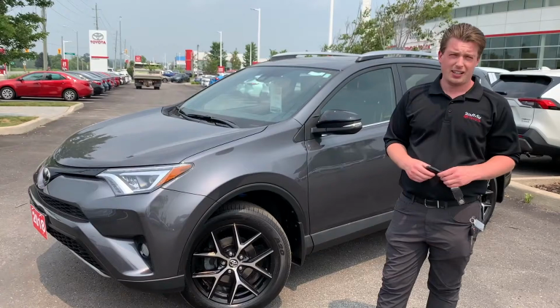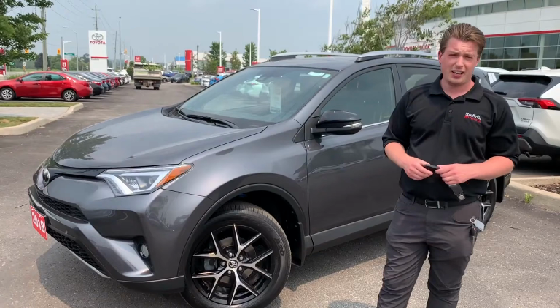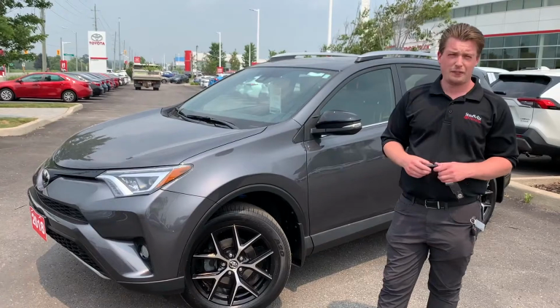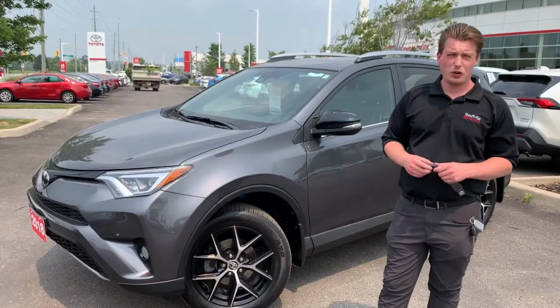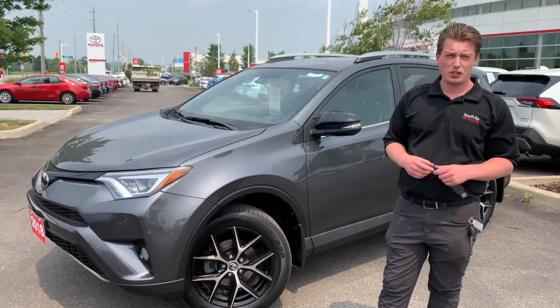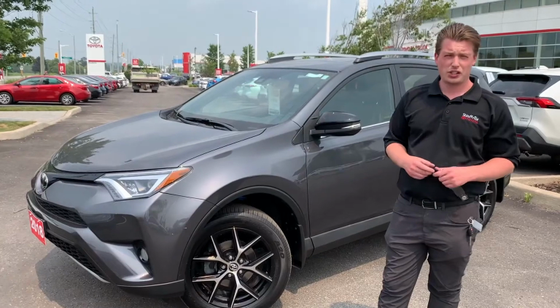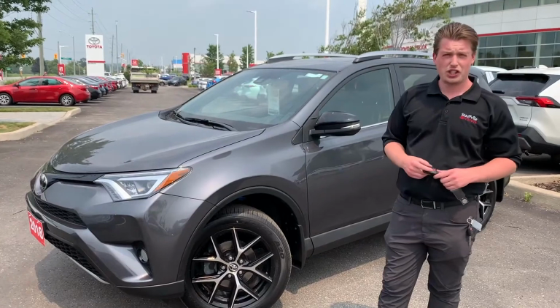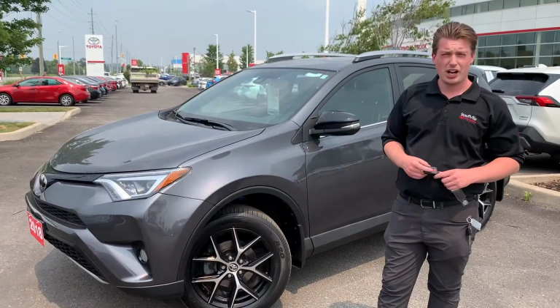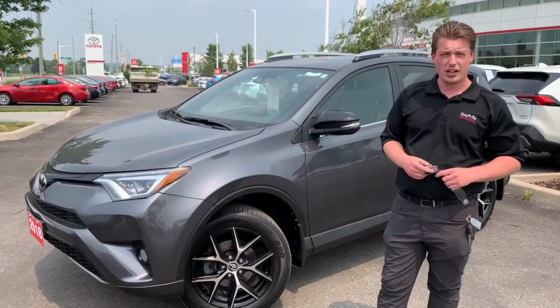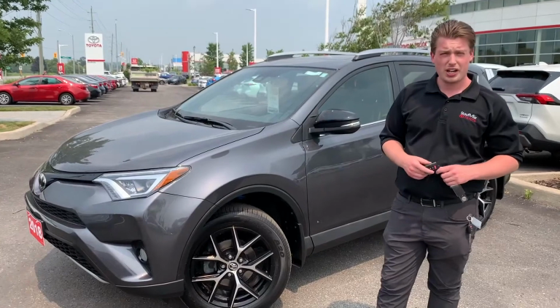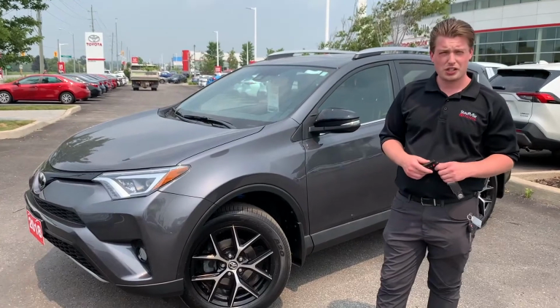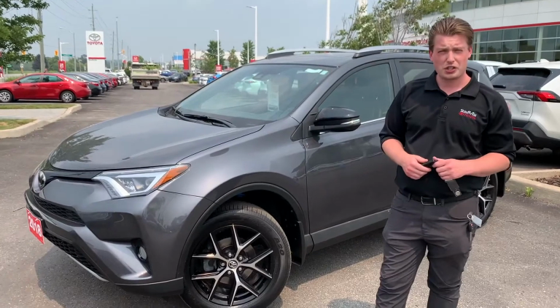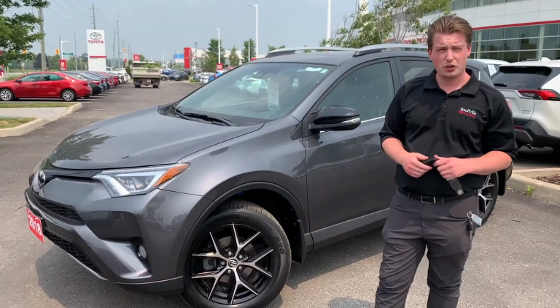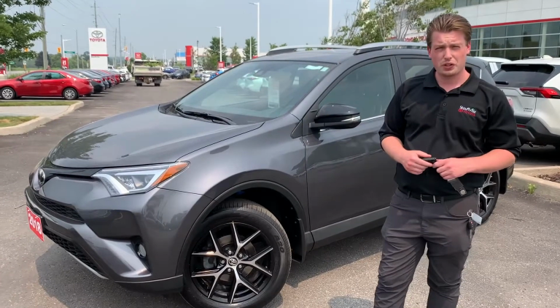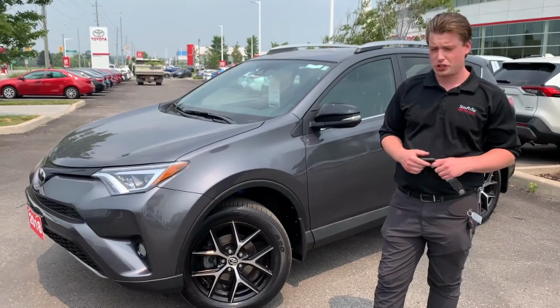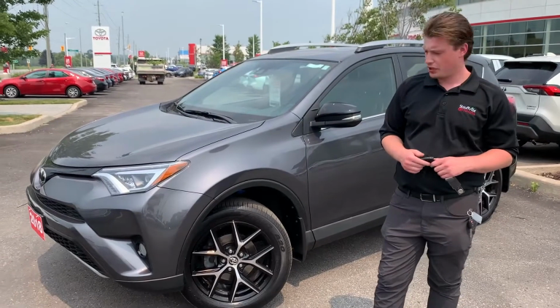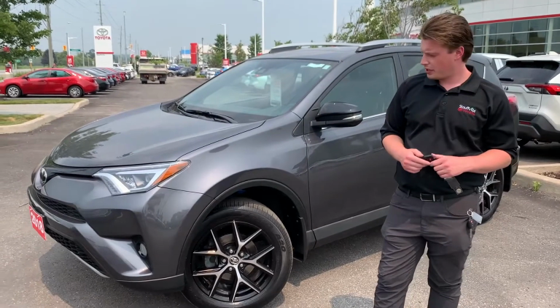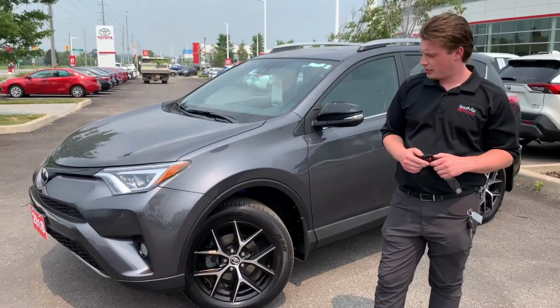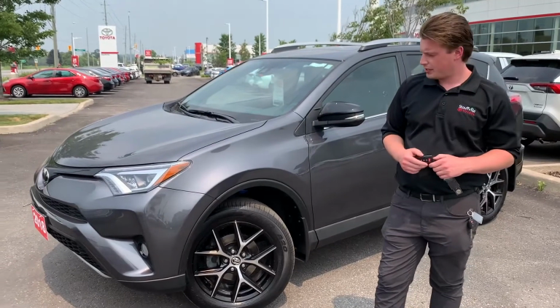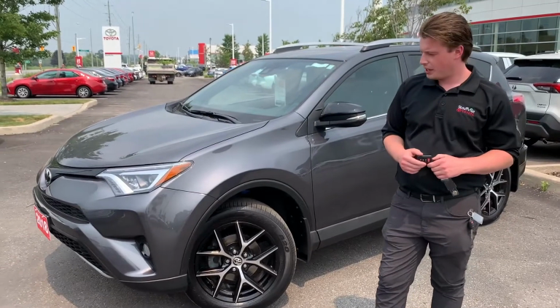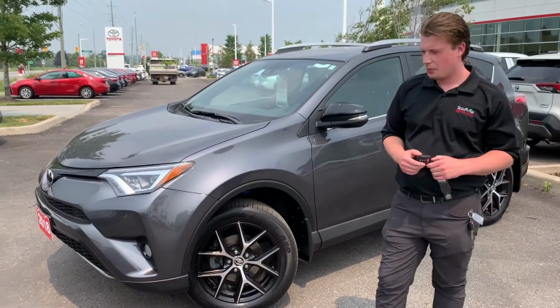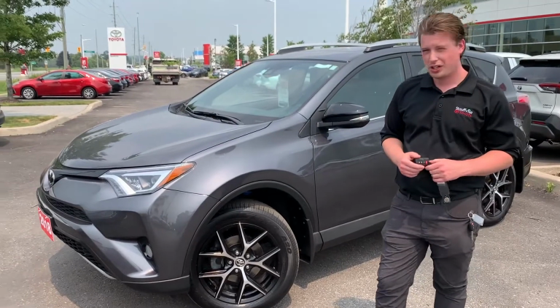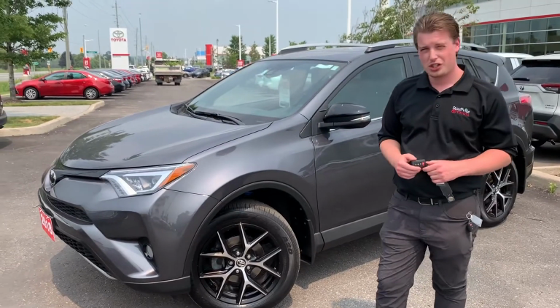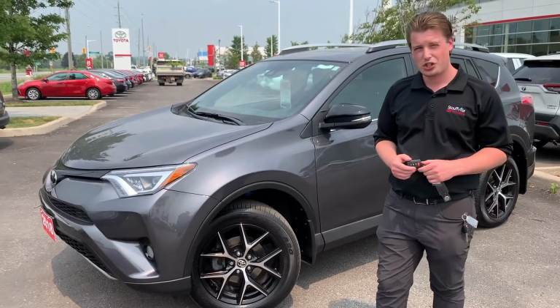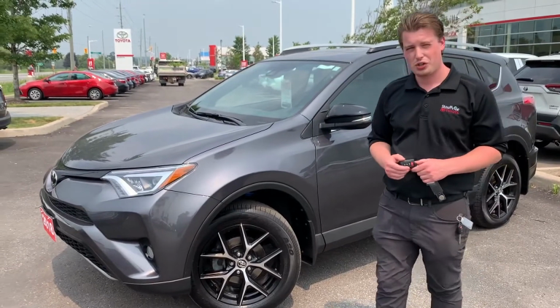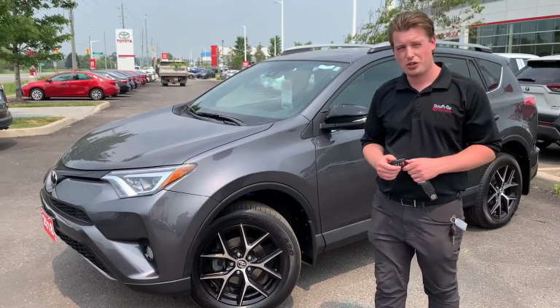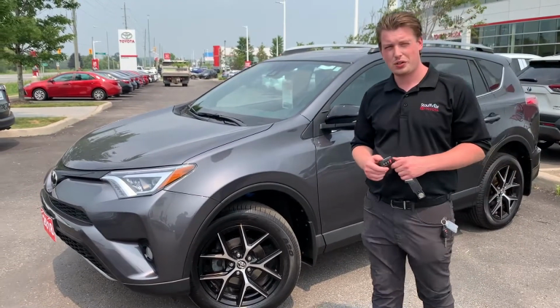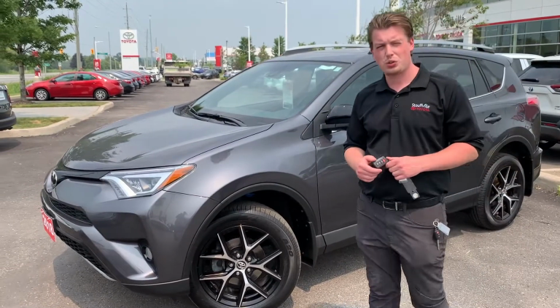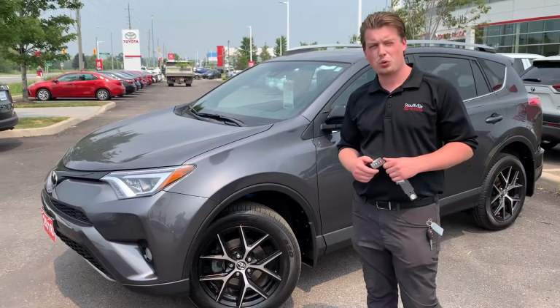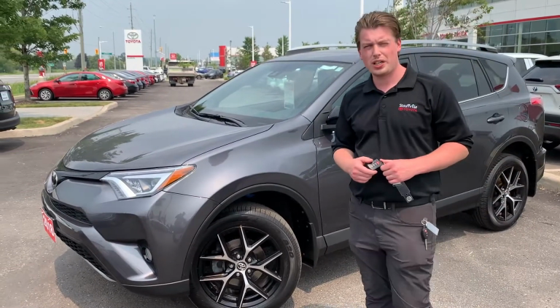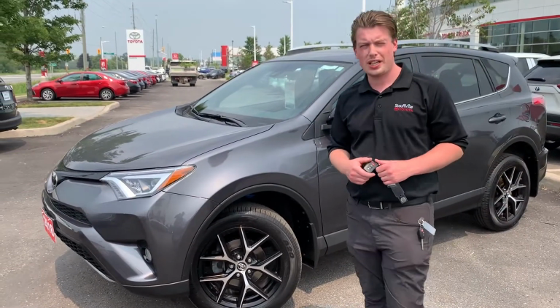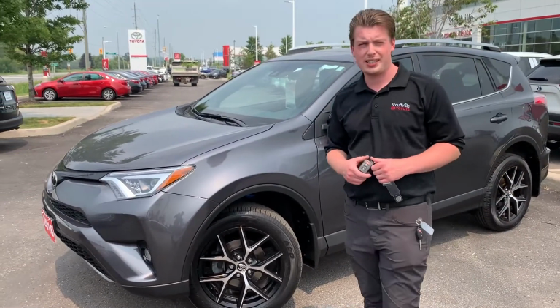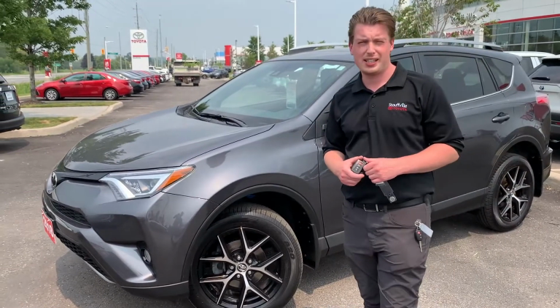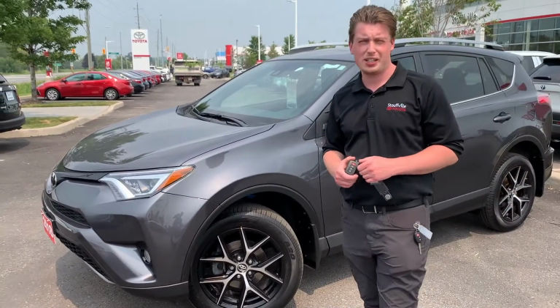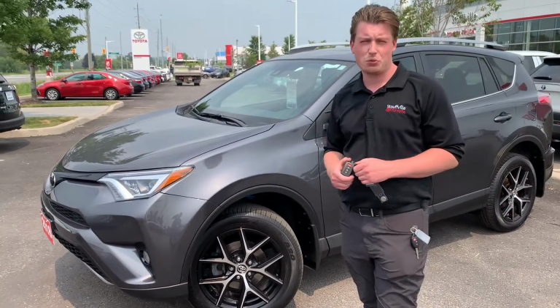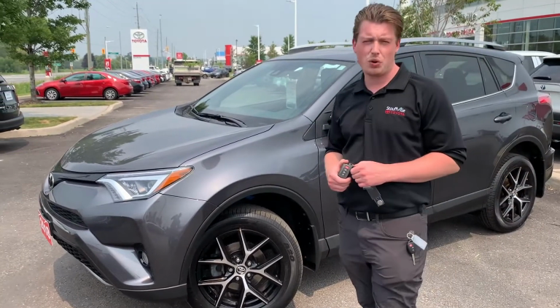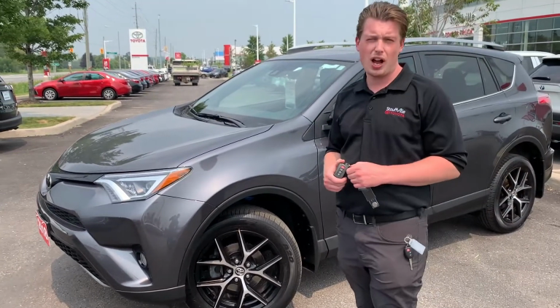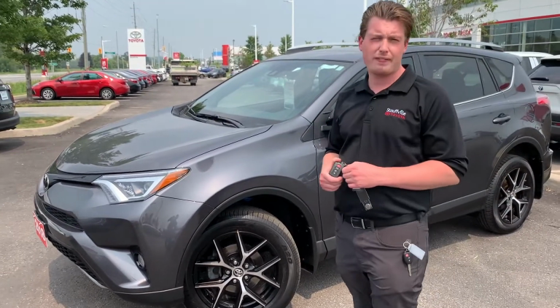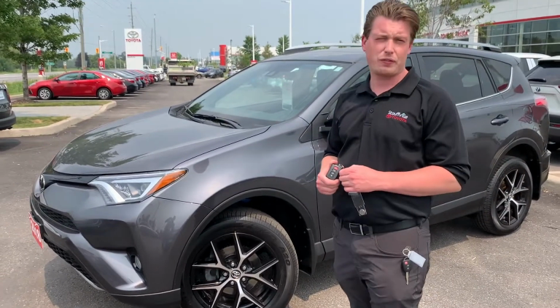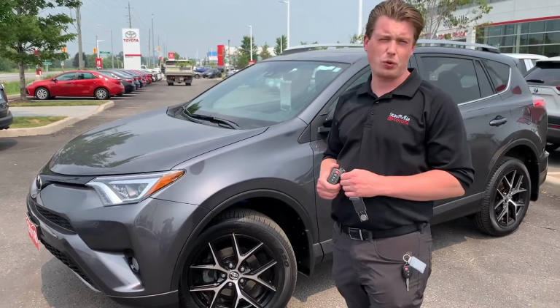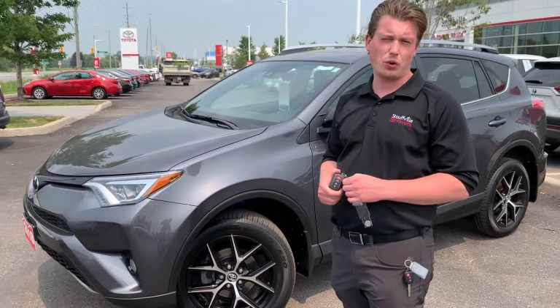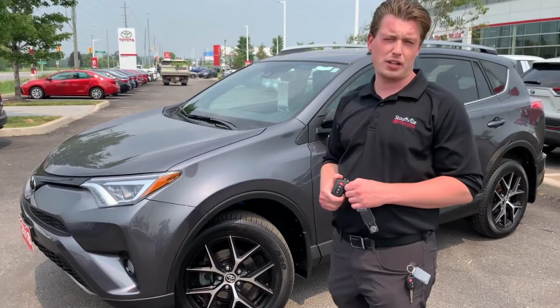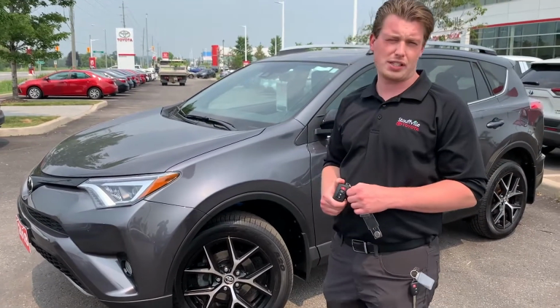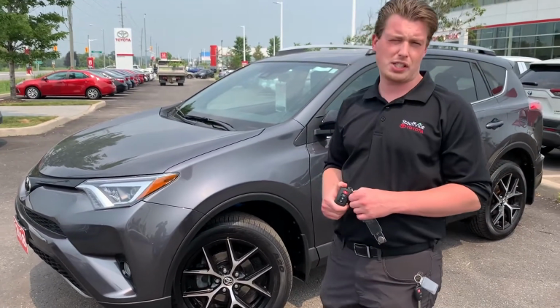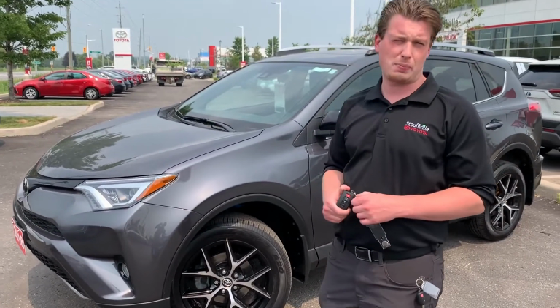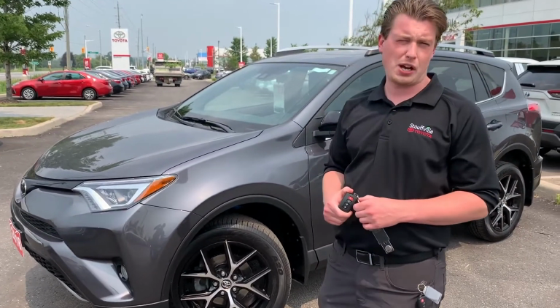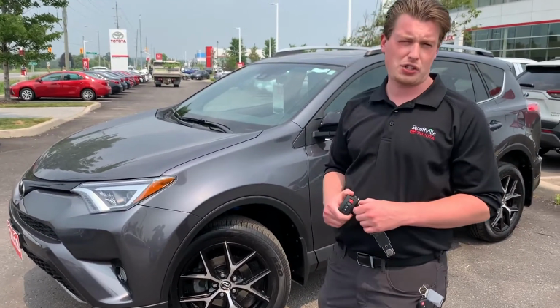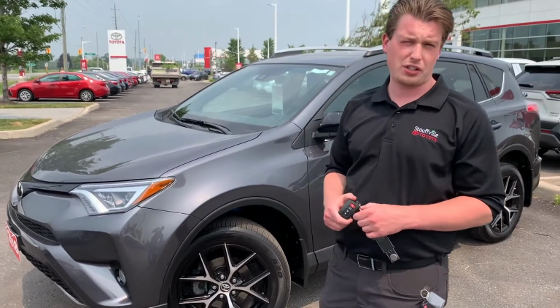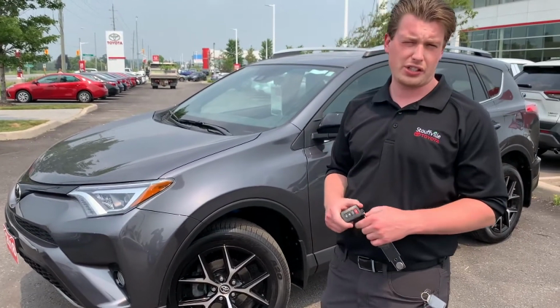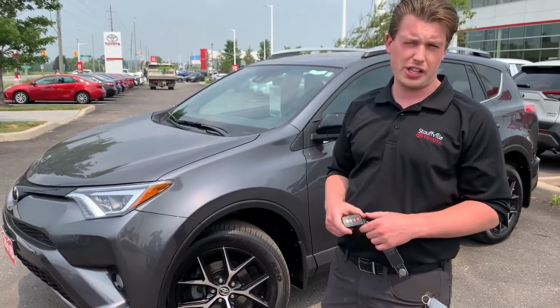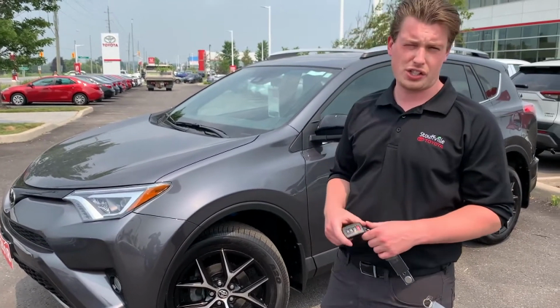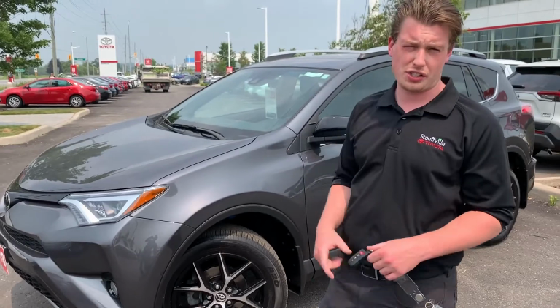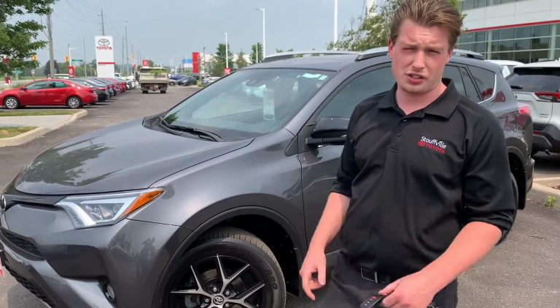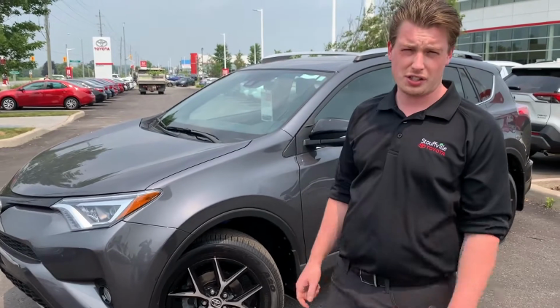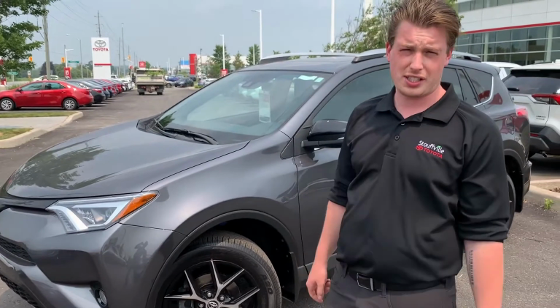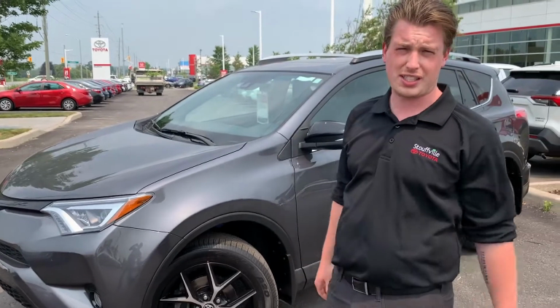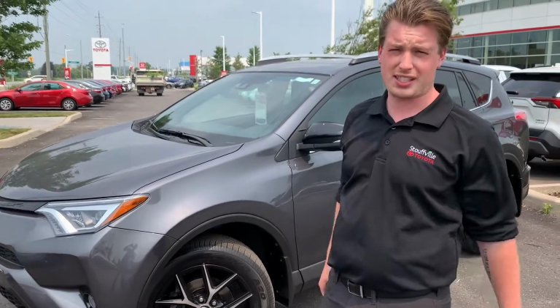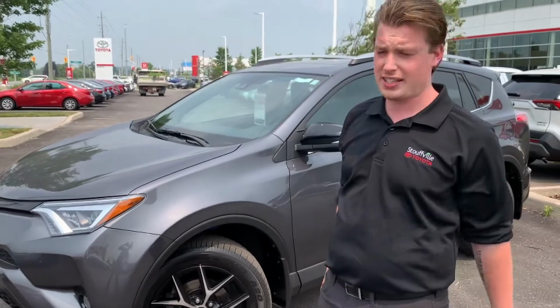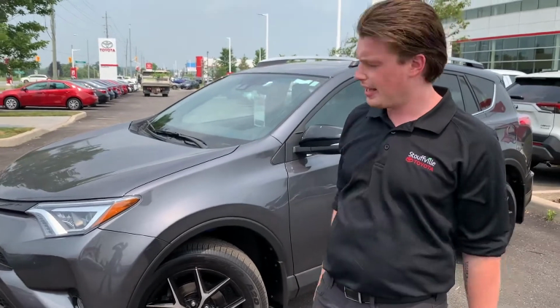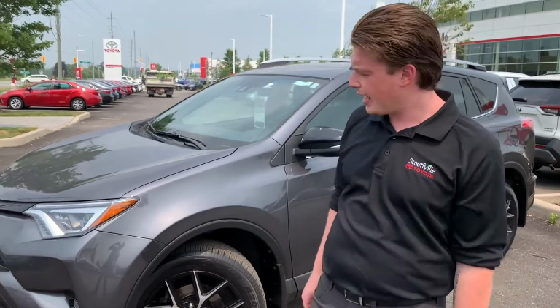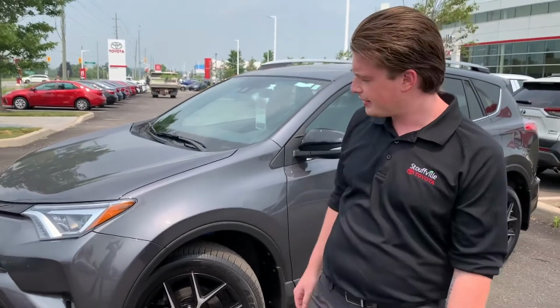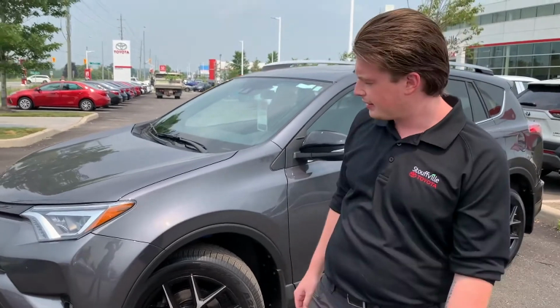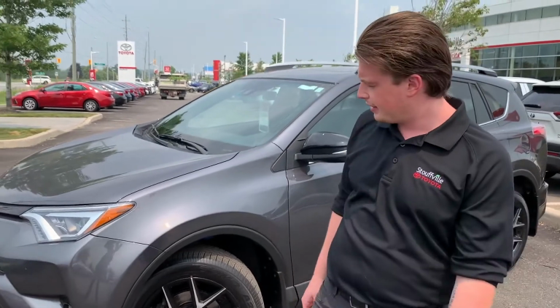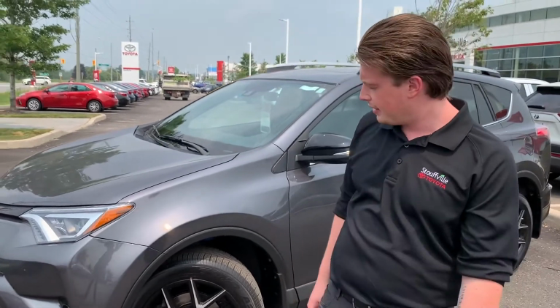Hey folks, it's Chad here at Stovo. Today I wanted to show you a 2018 RAV4 Special Edition — this is the SE.